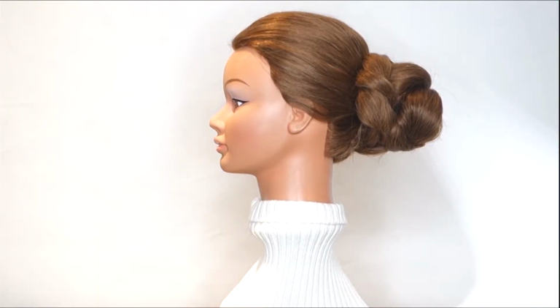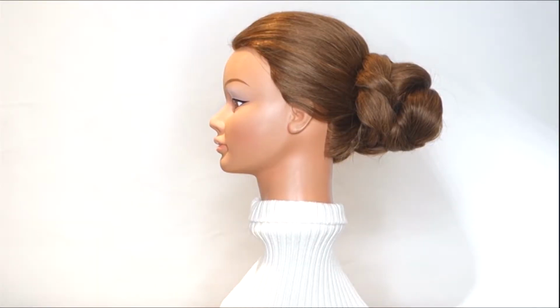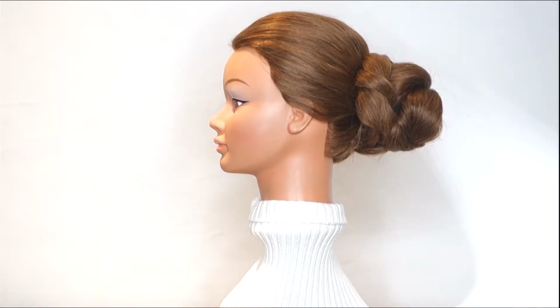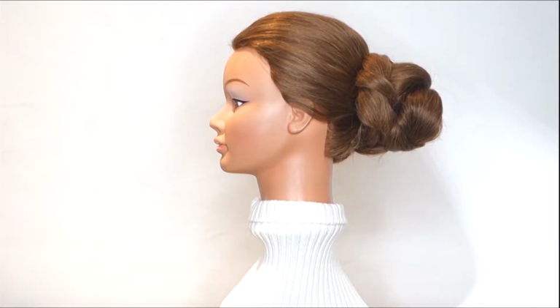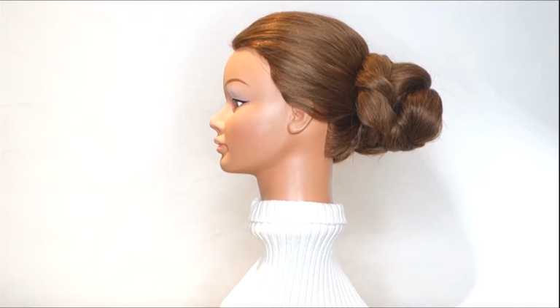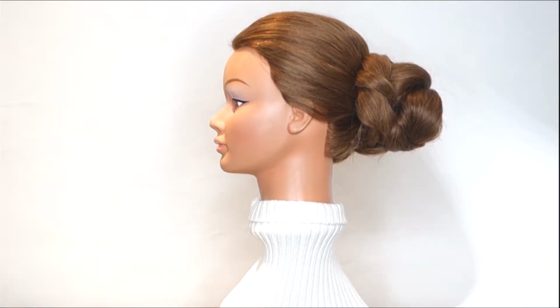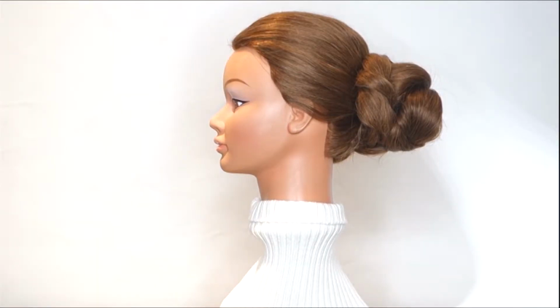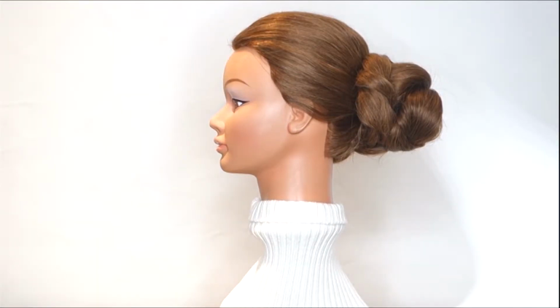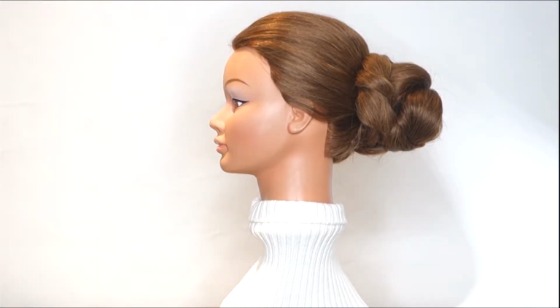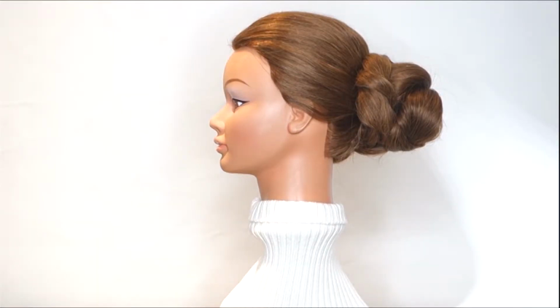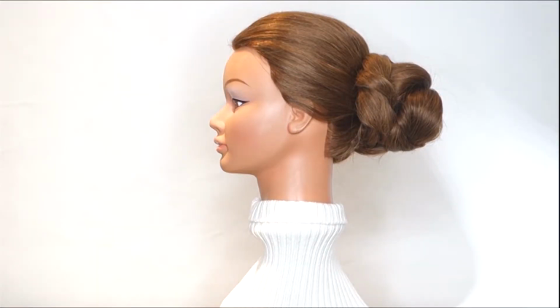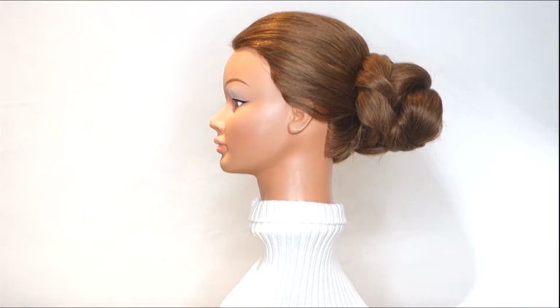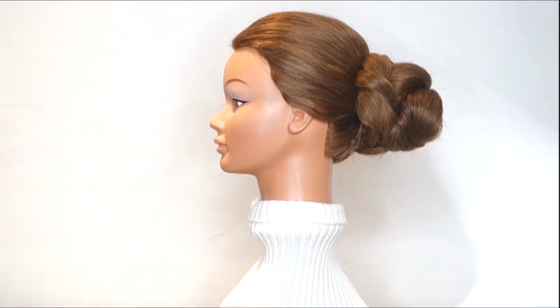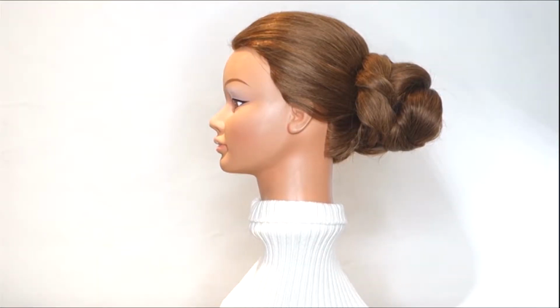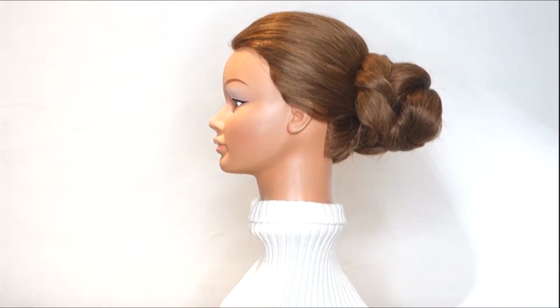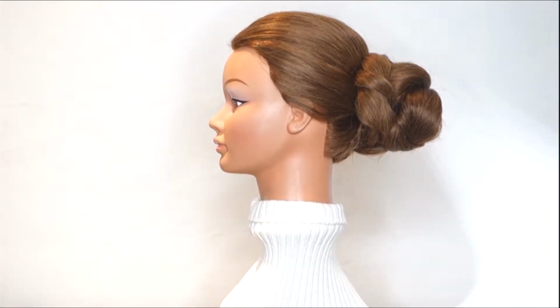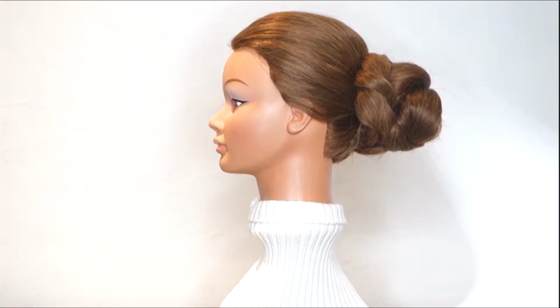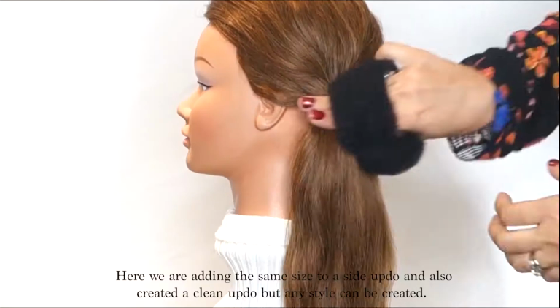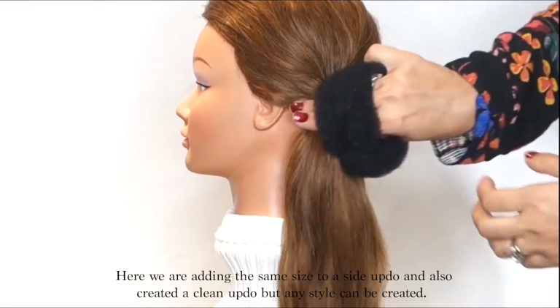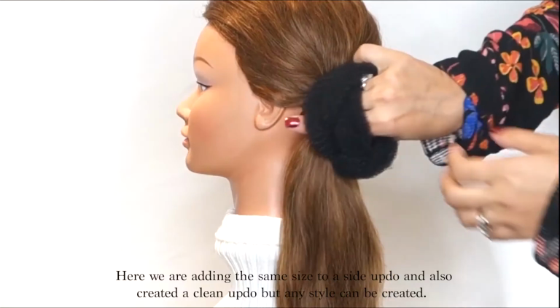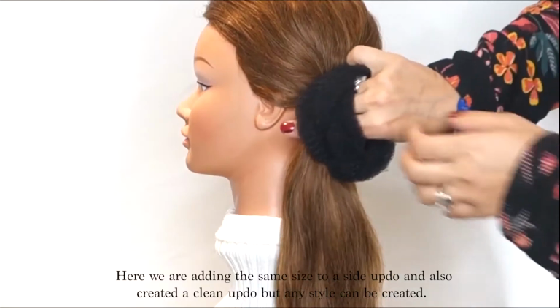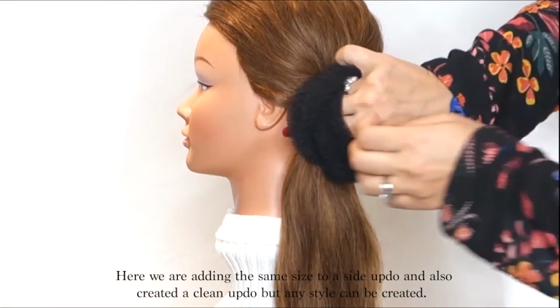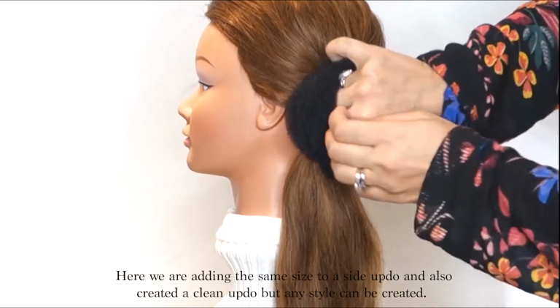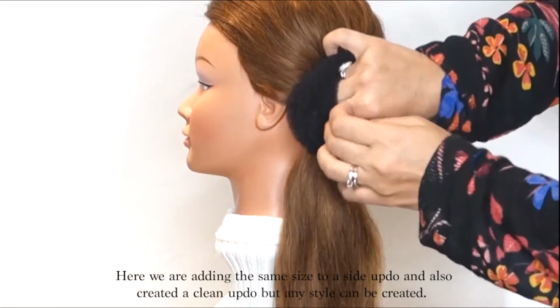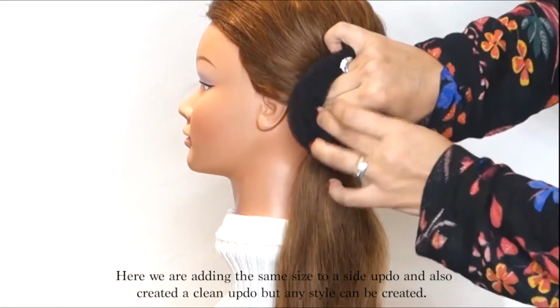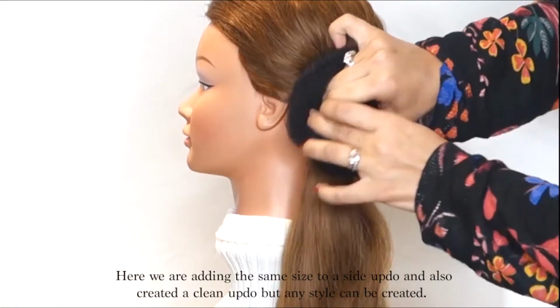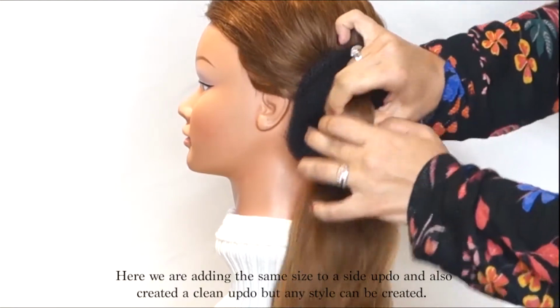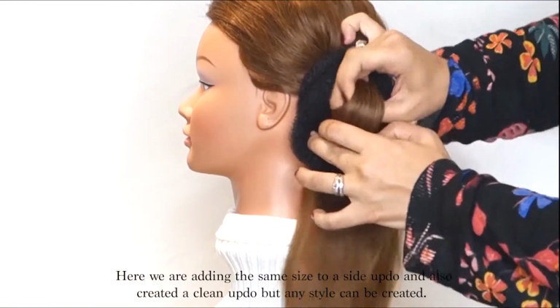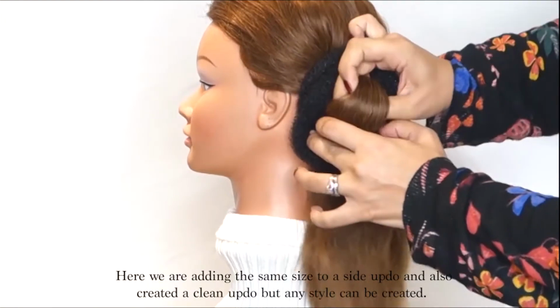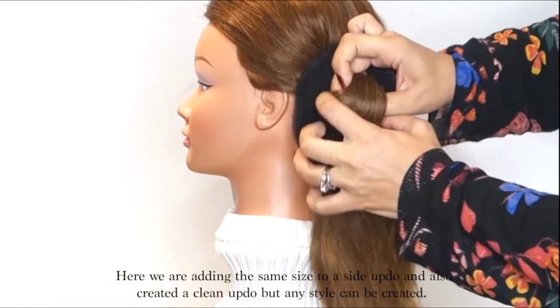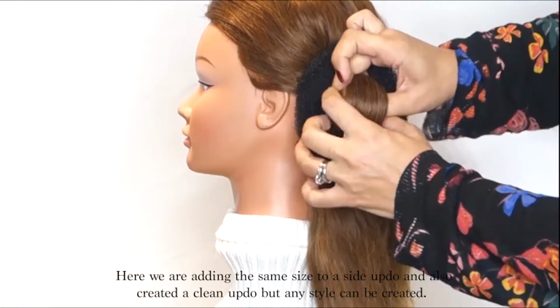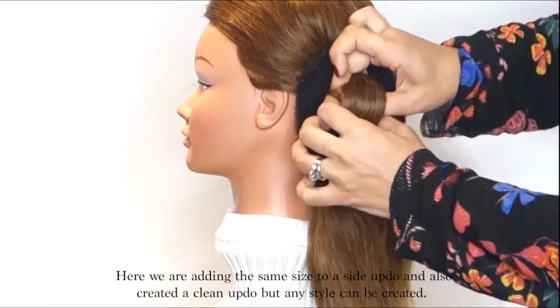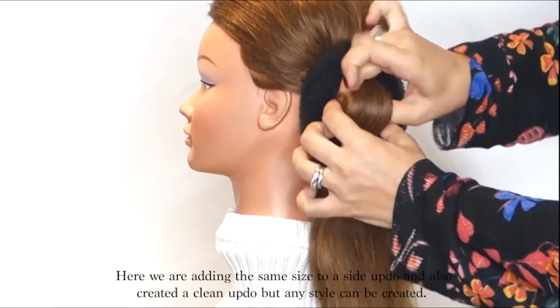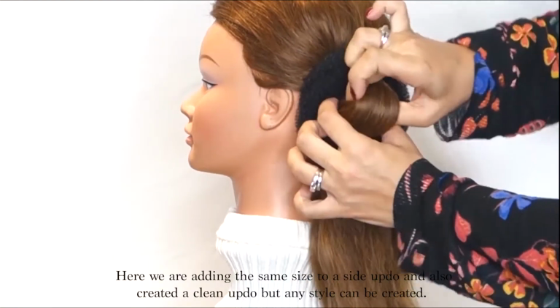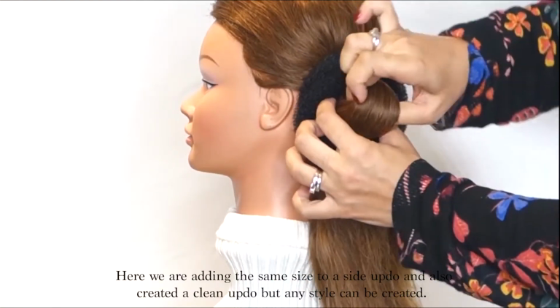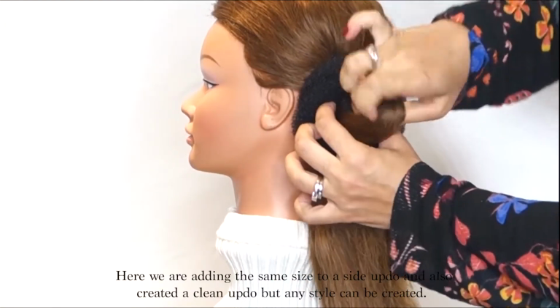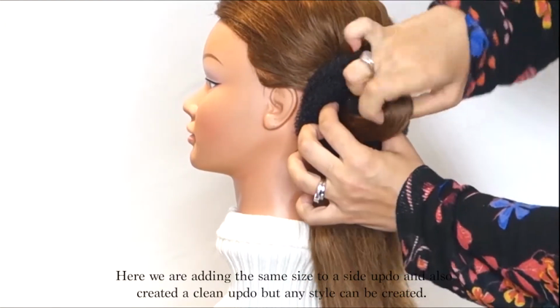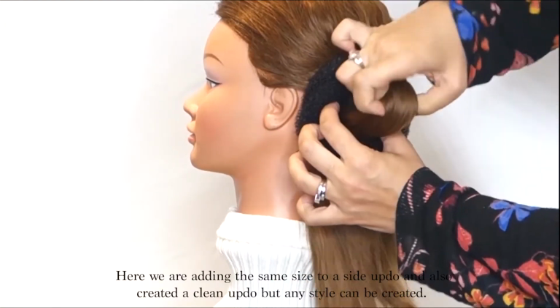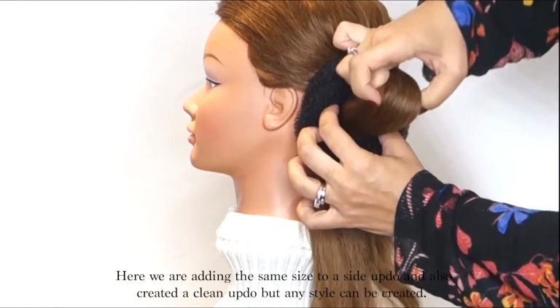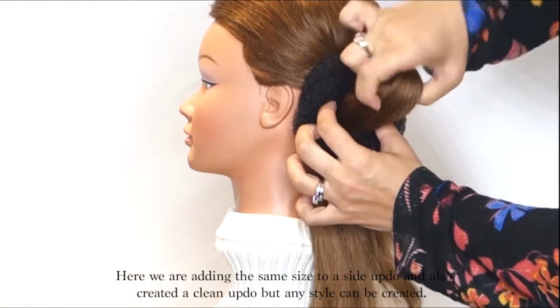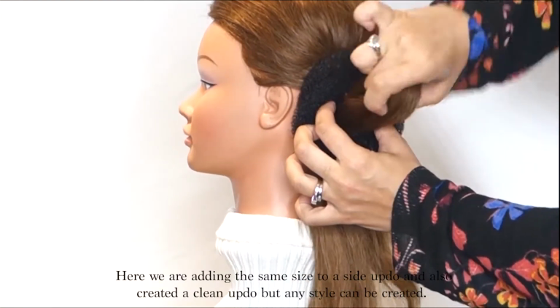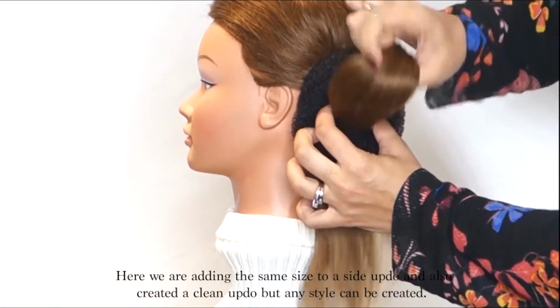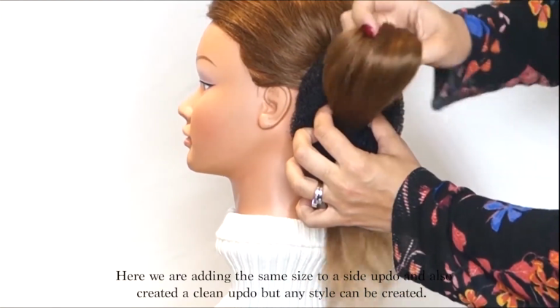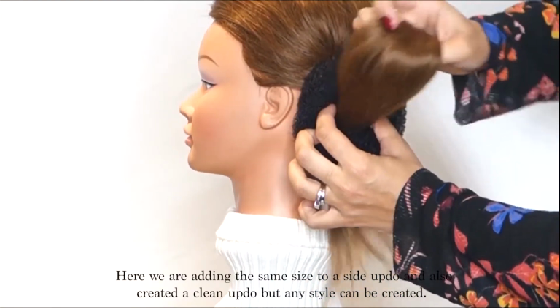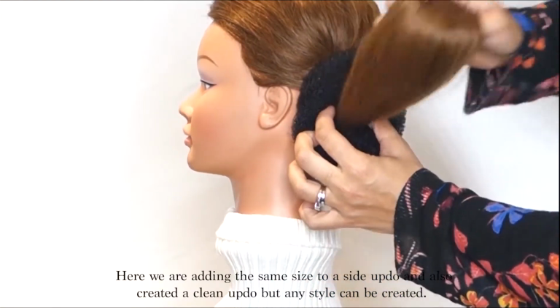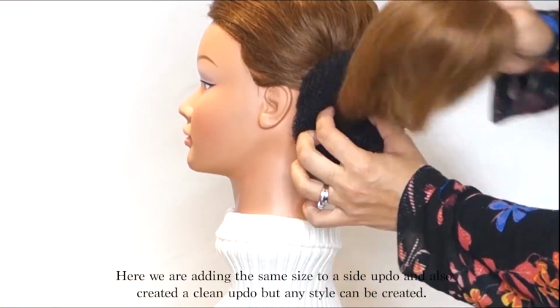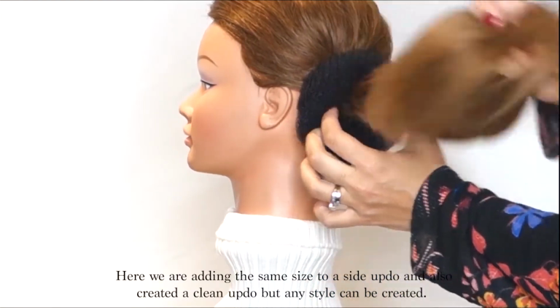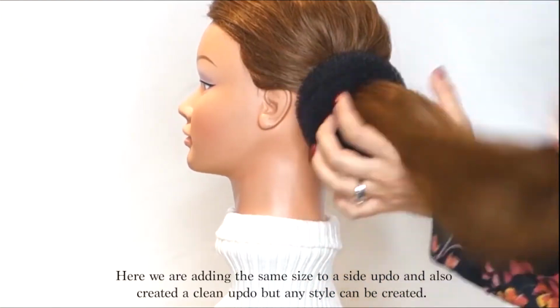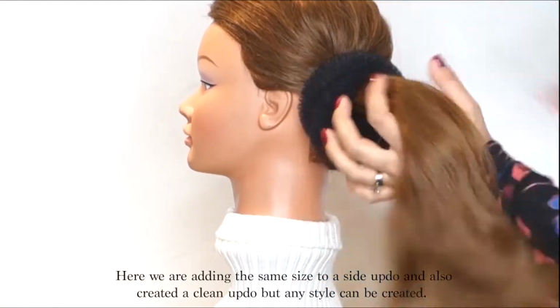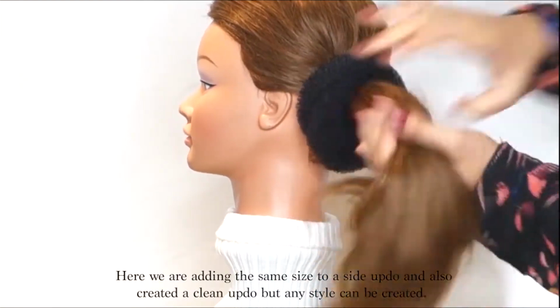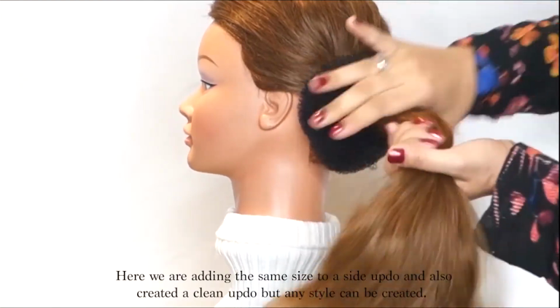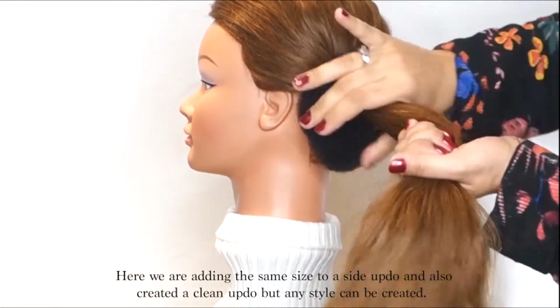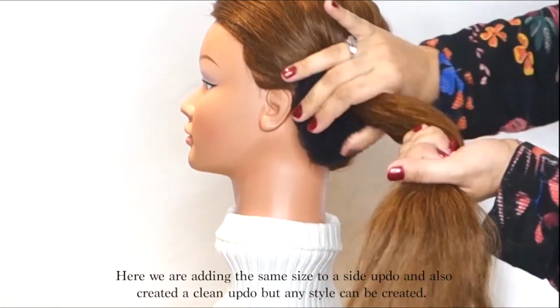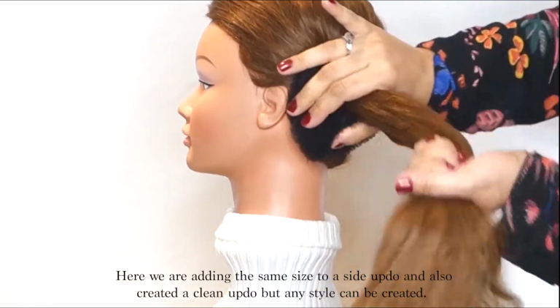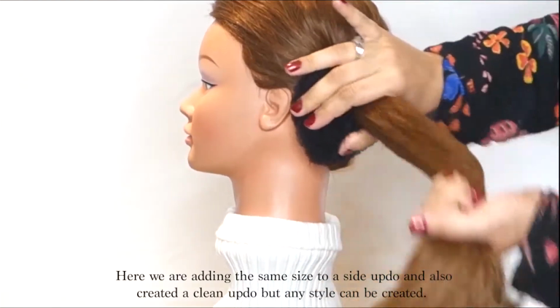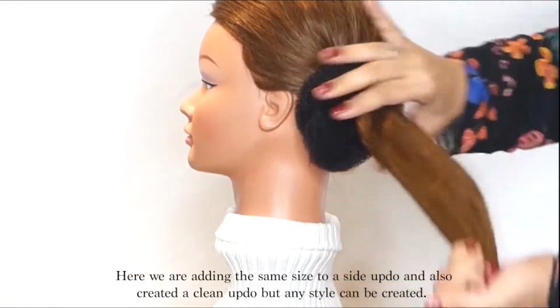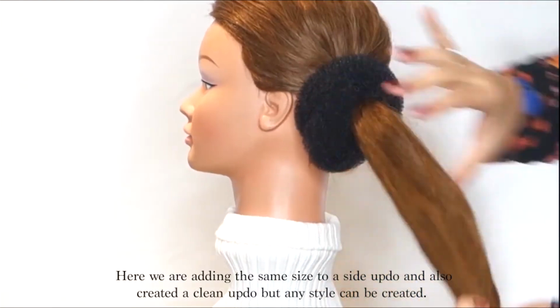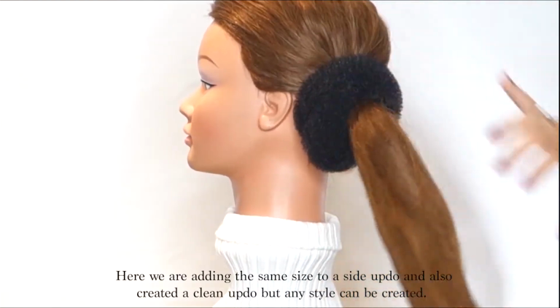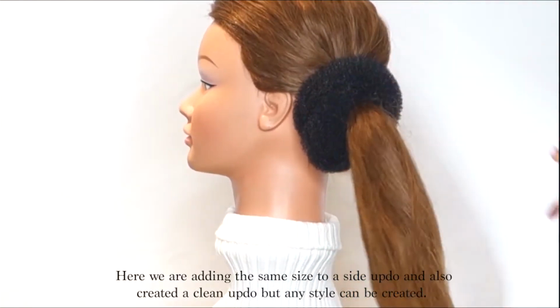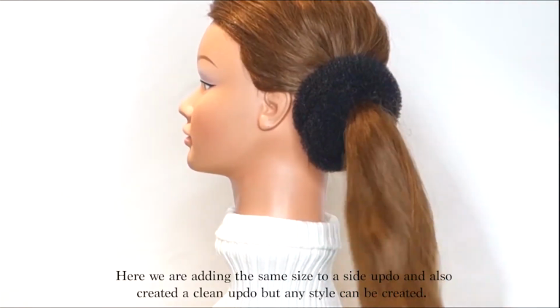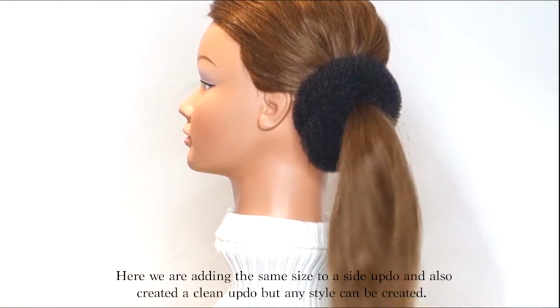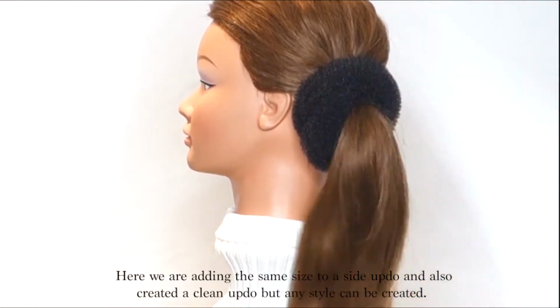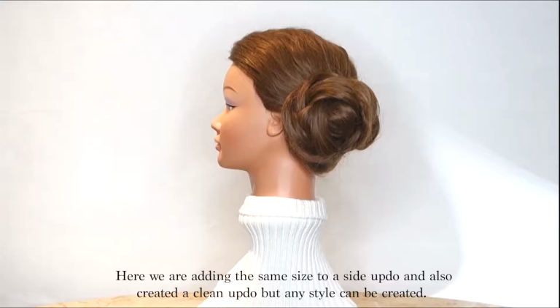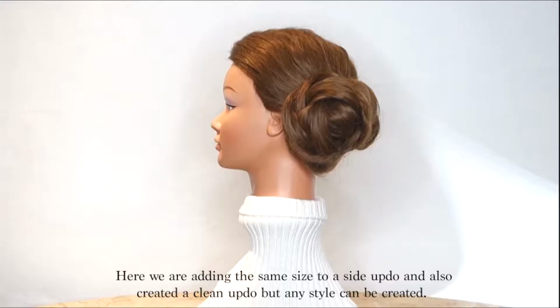Here we are adding the same size to a side updo and also created a clean updo, but any style can be created.